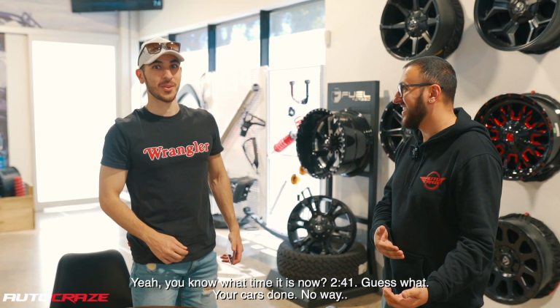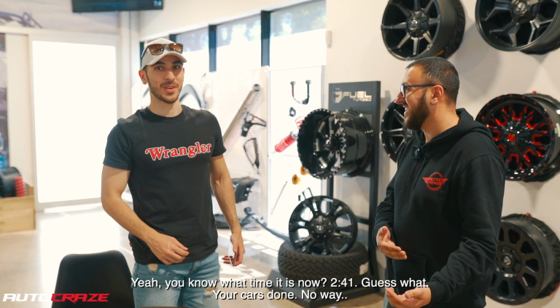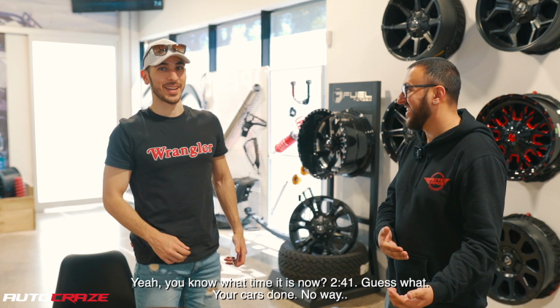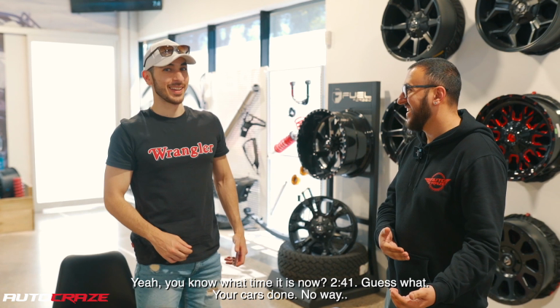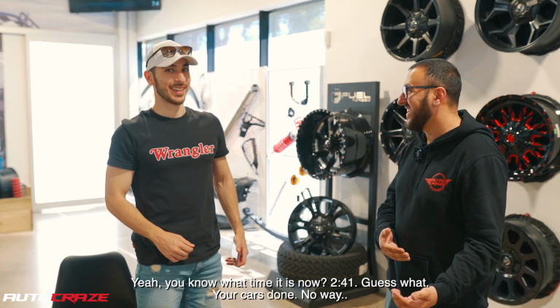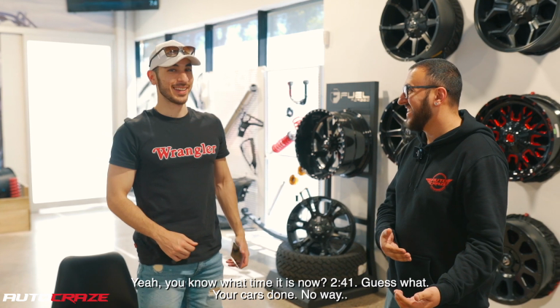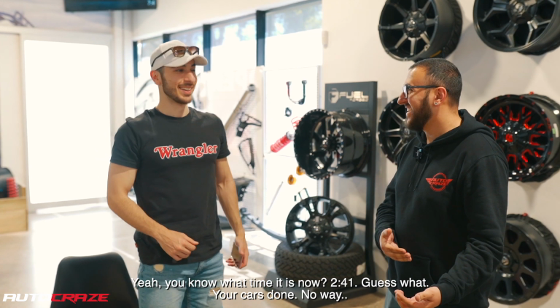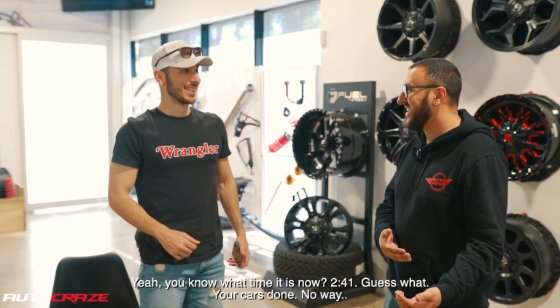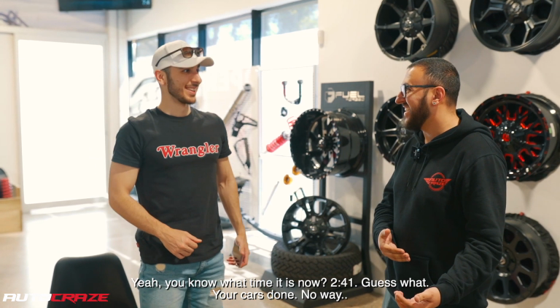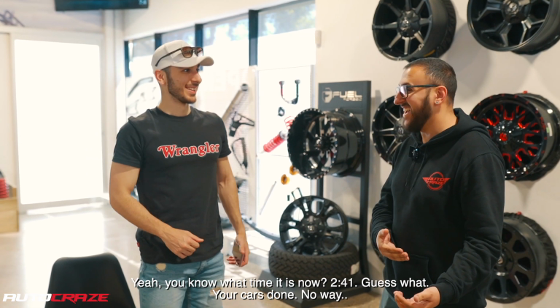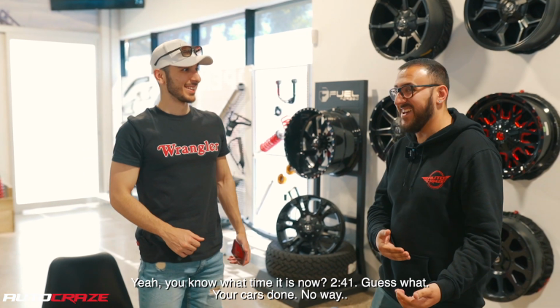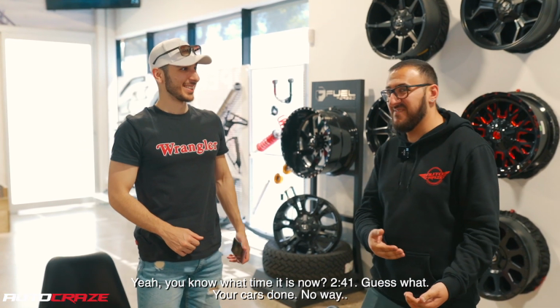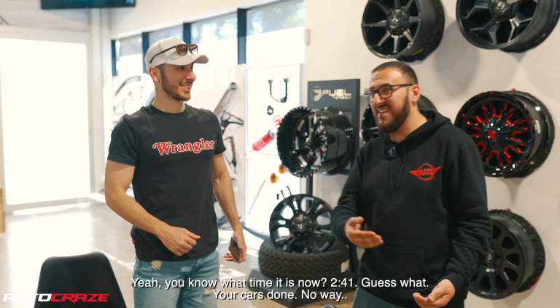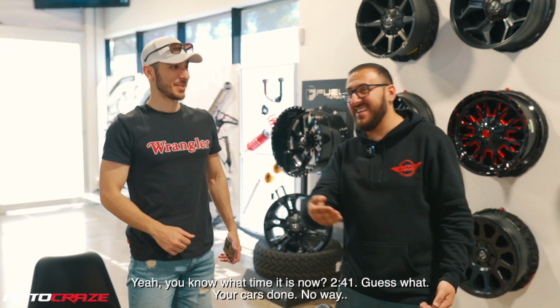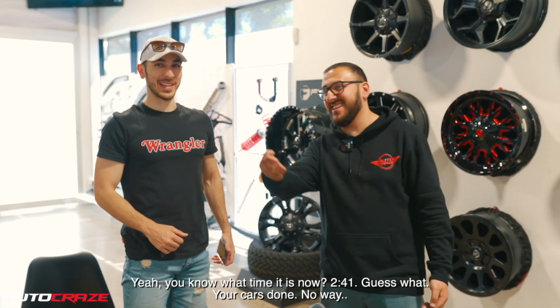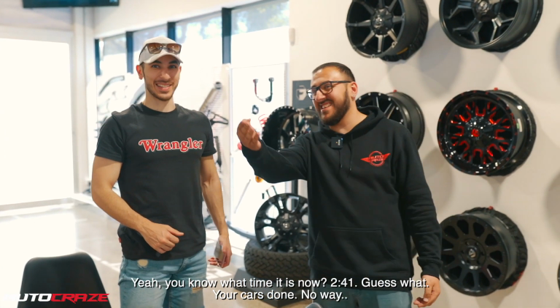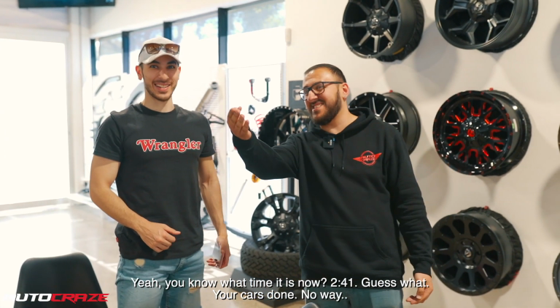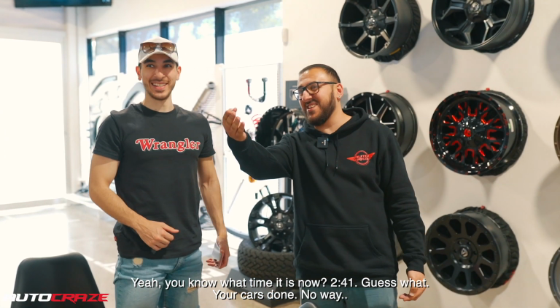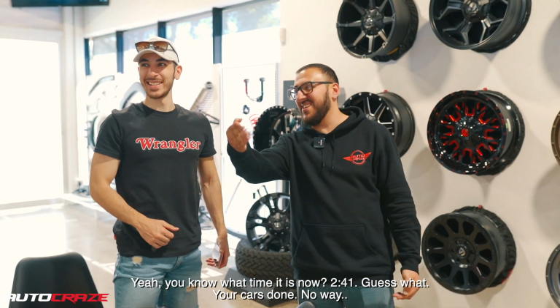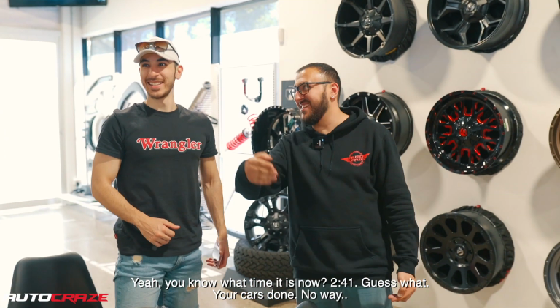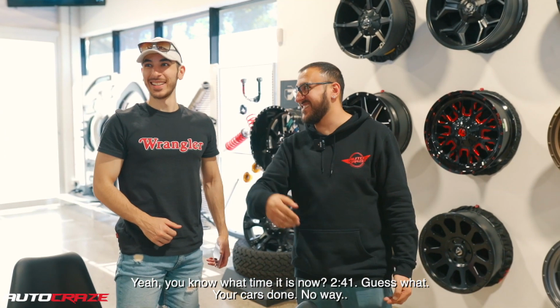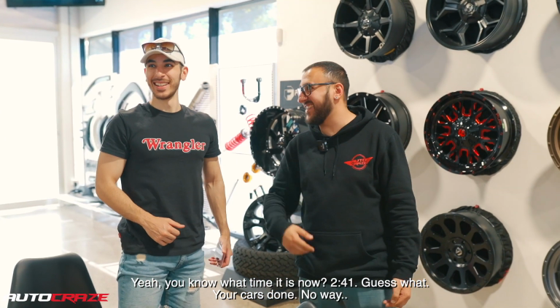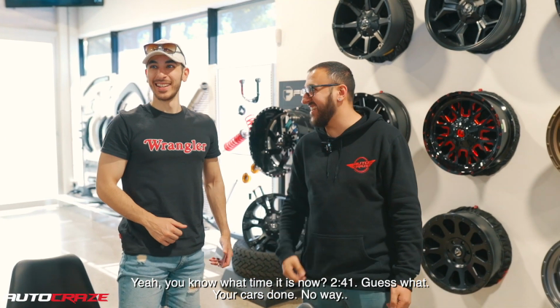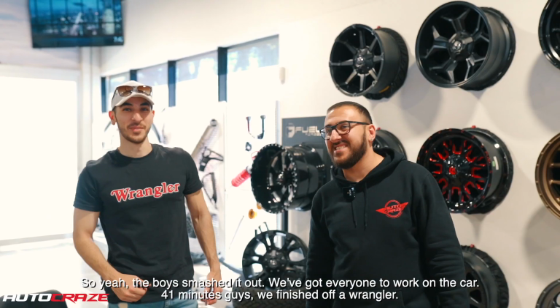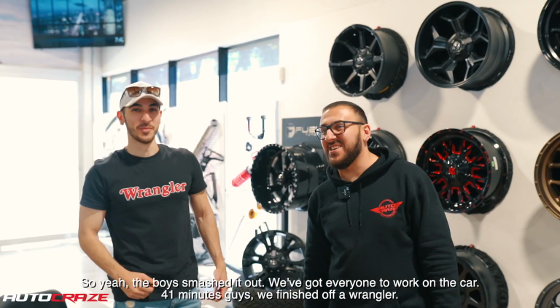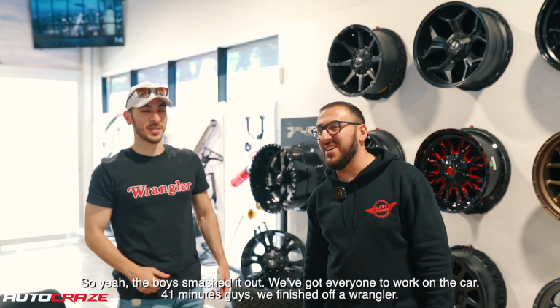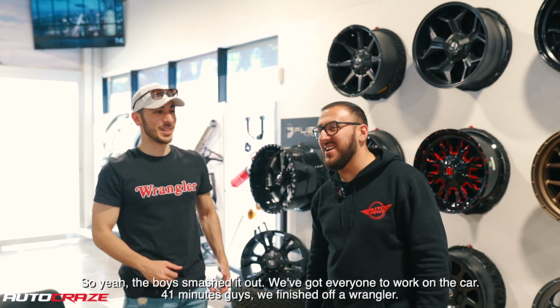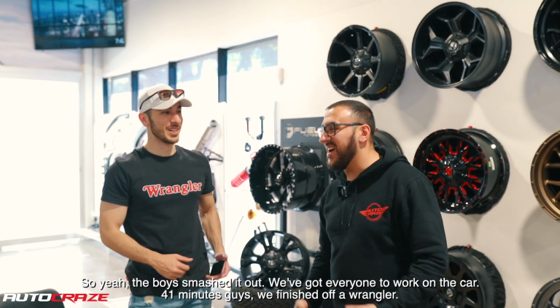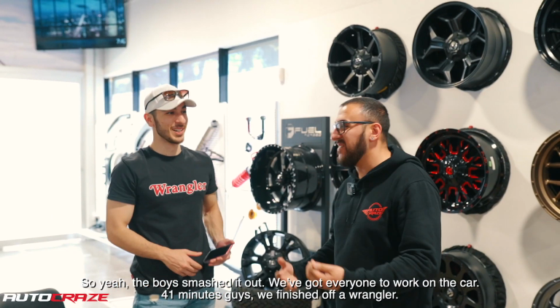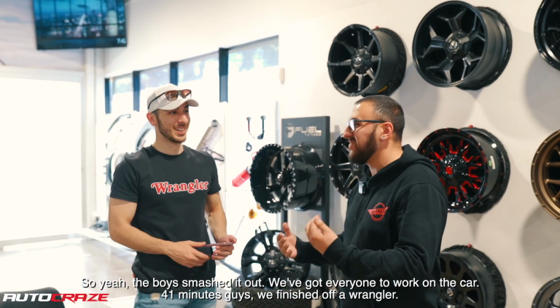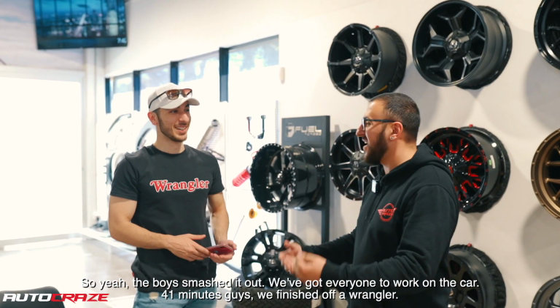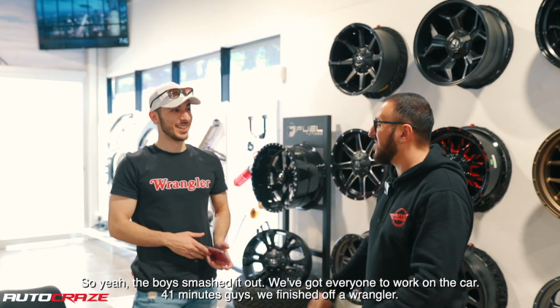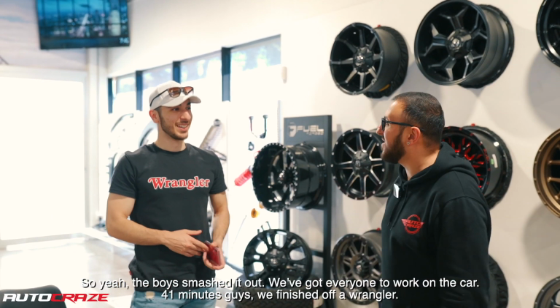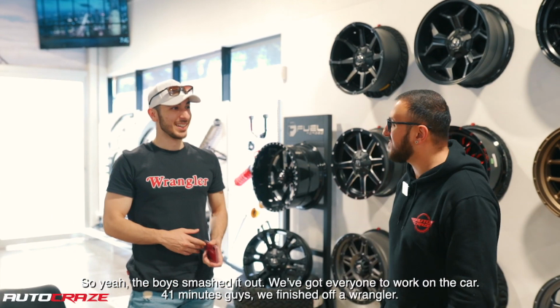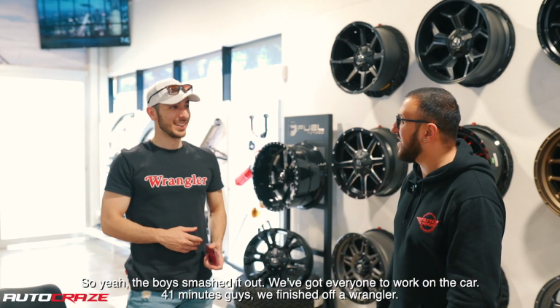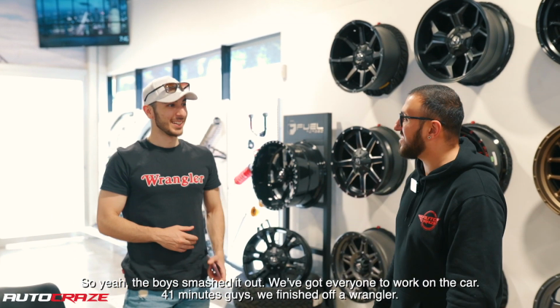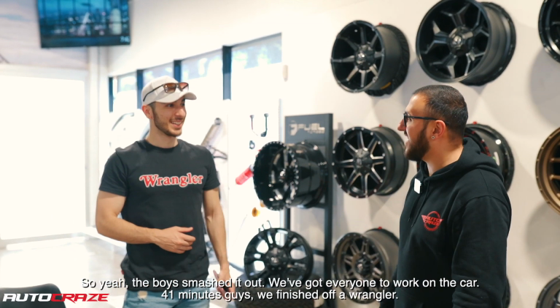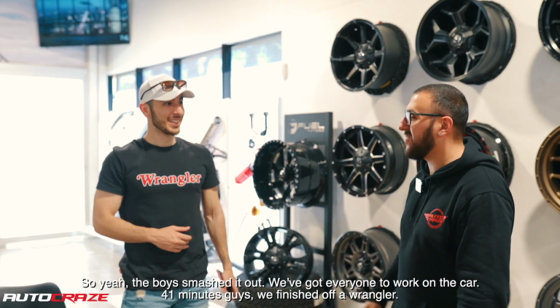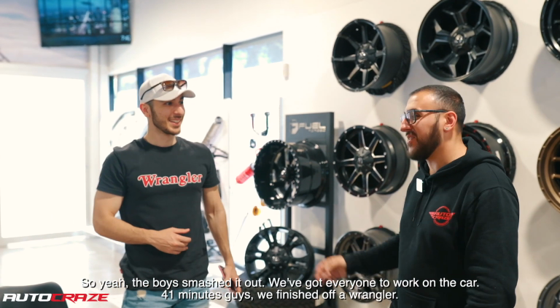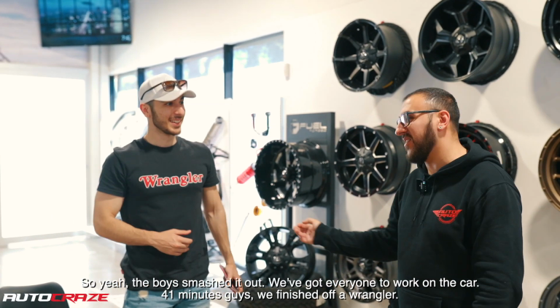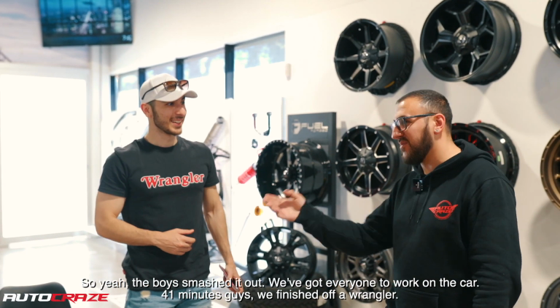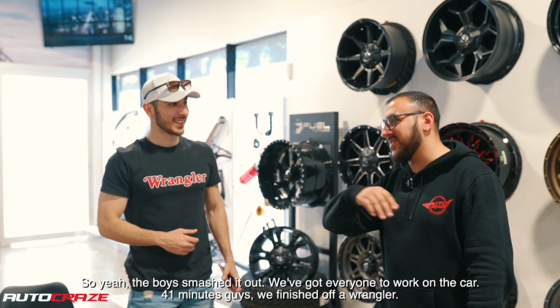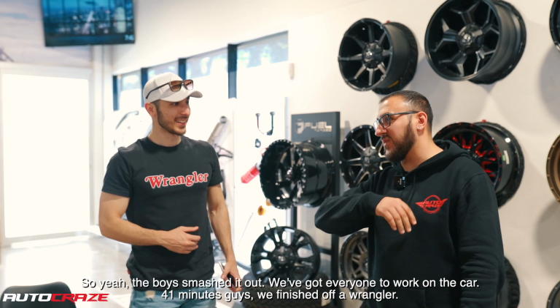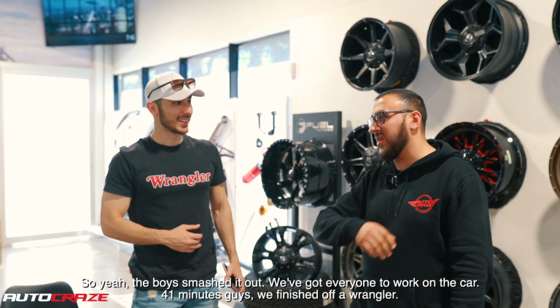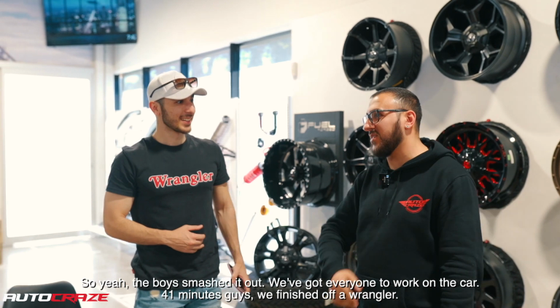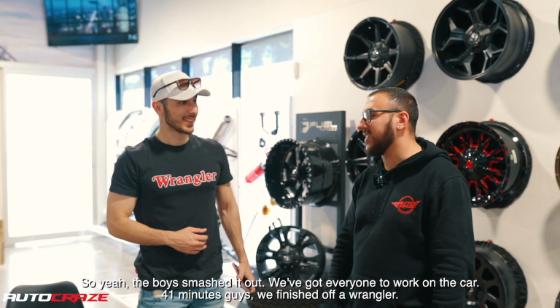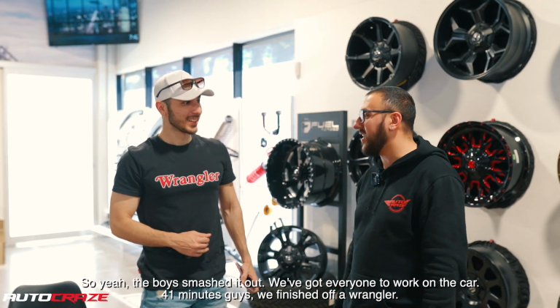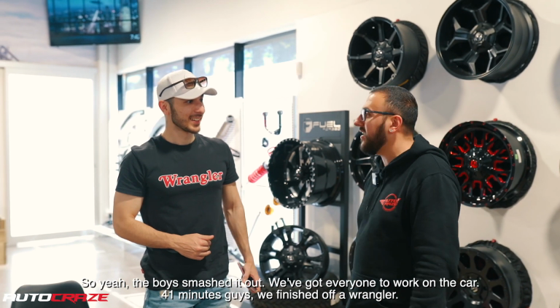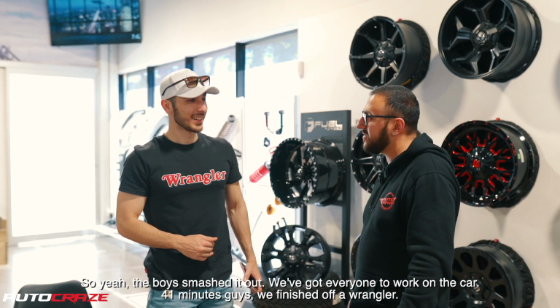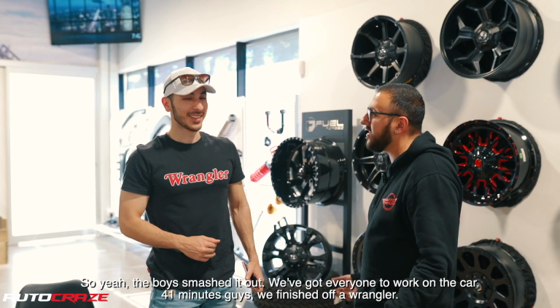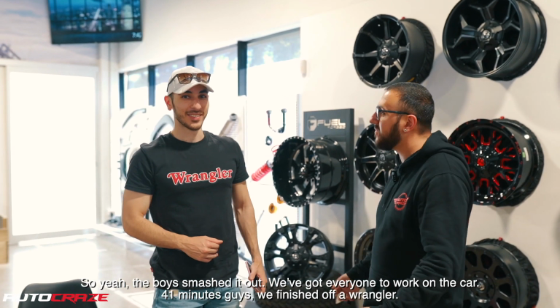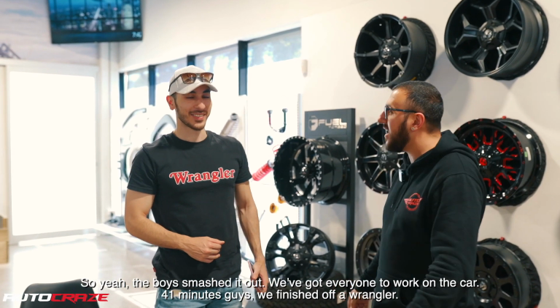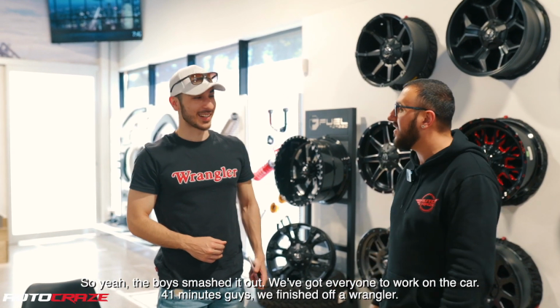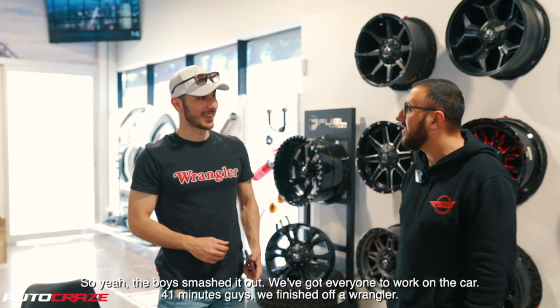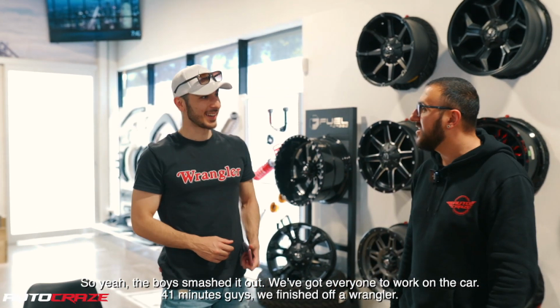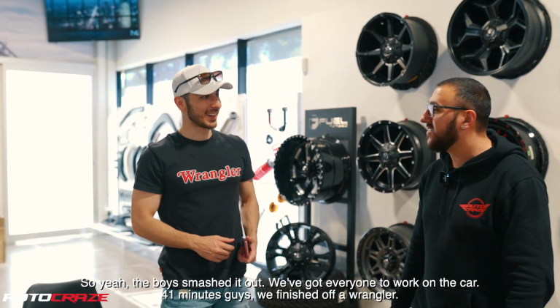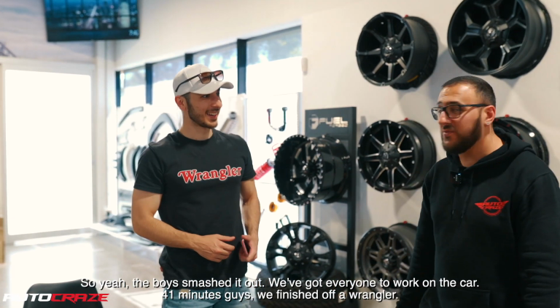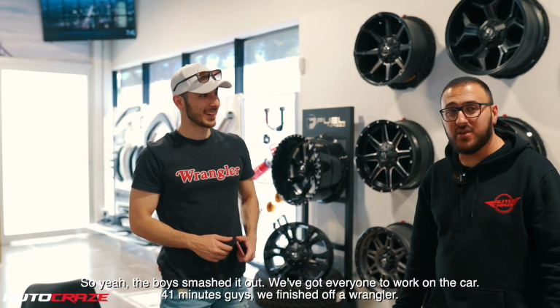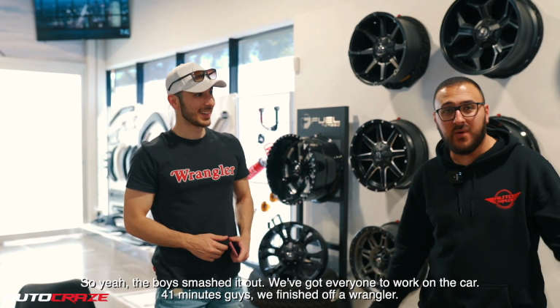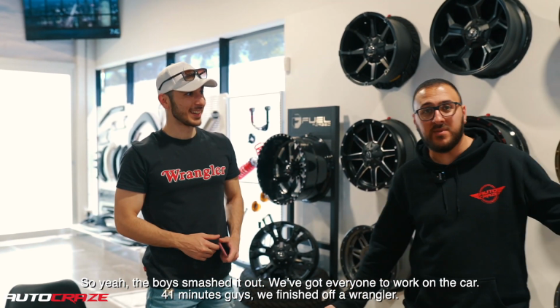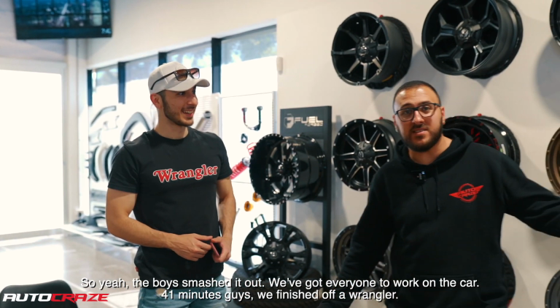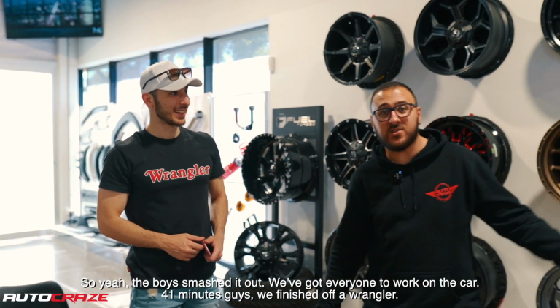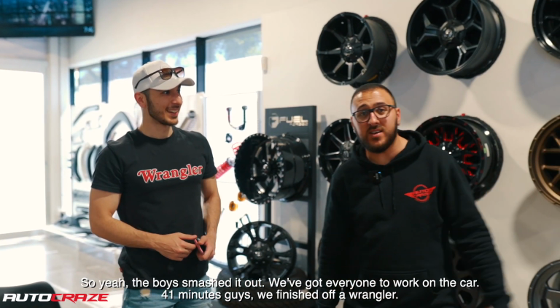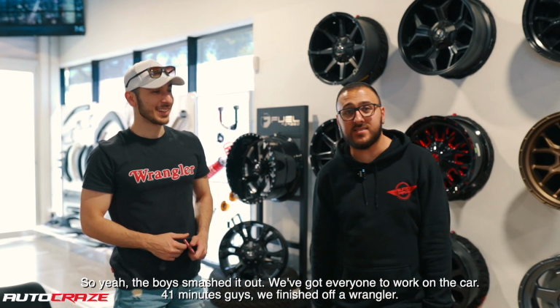Your car's done. No way. I mean, they're serious. So yeah, we got everyone to work on the car. 41 minutes guys.